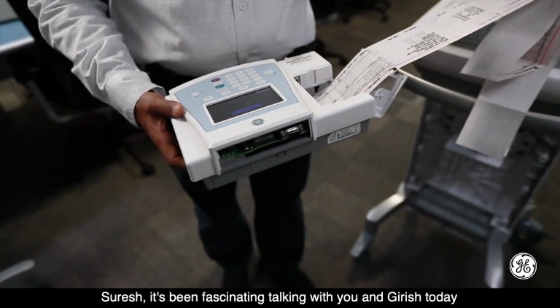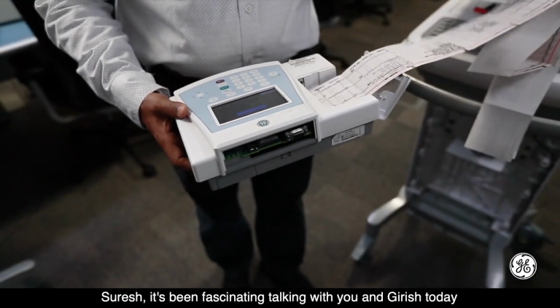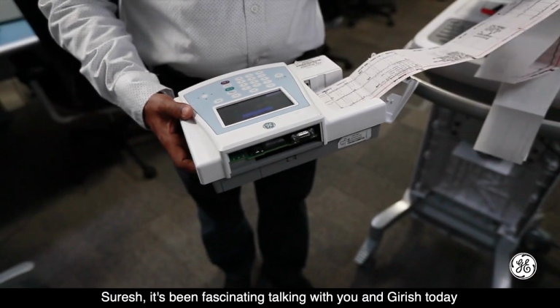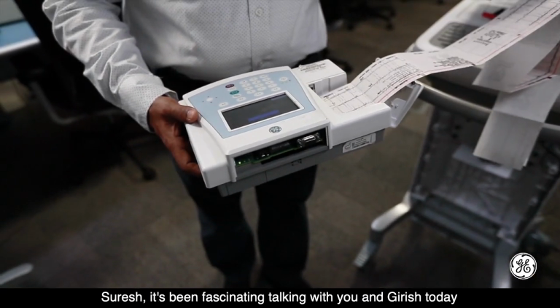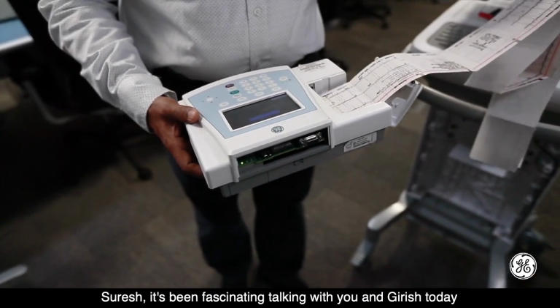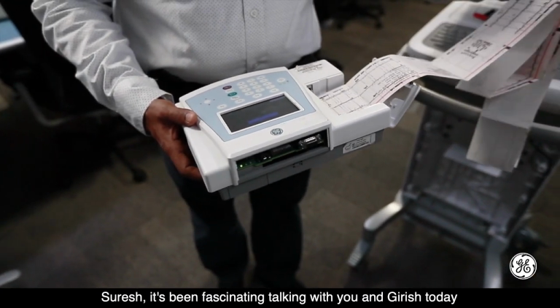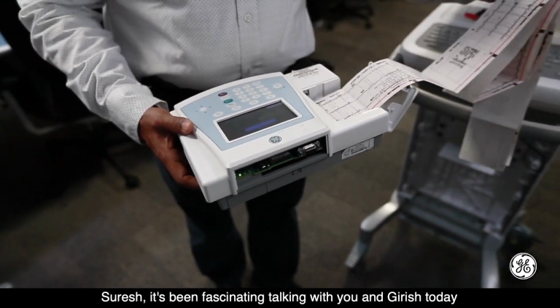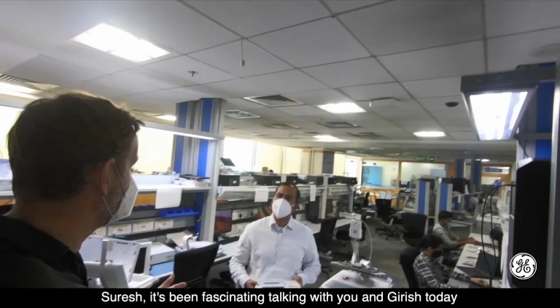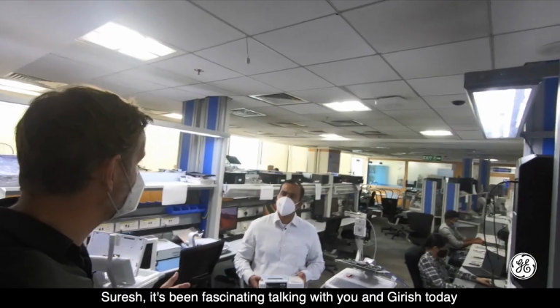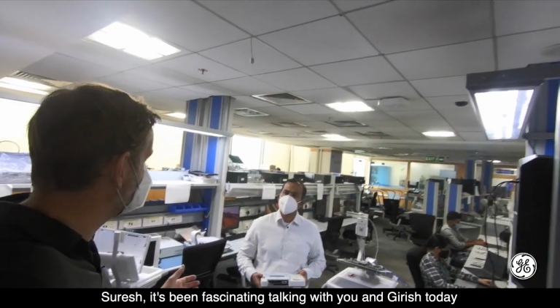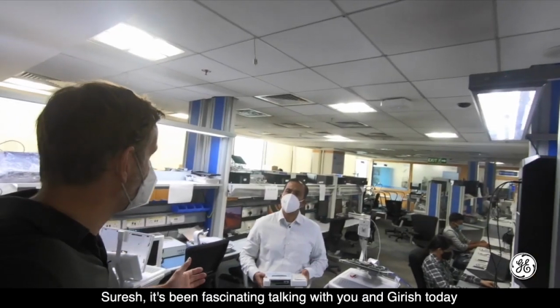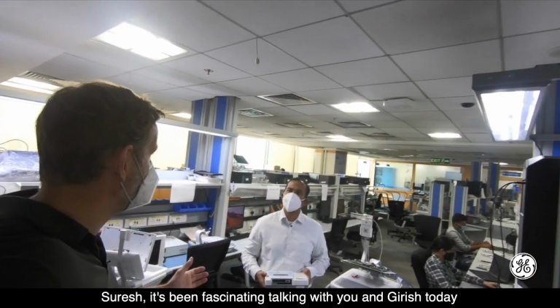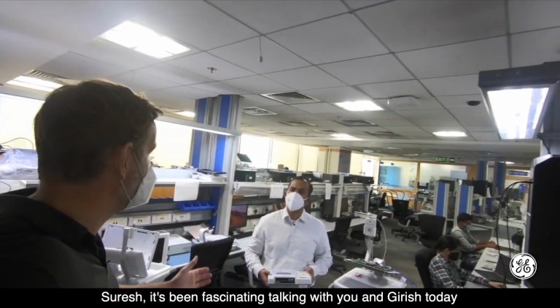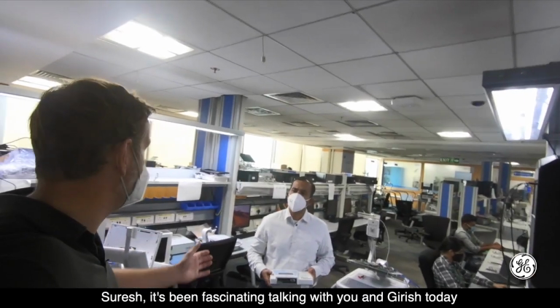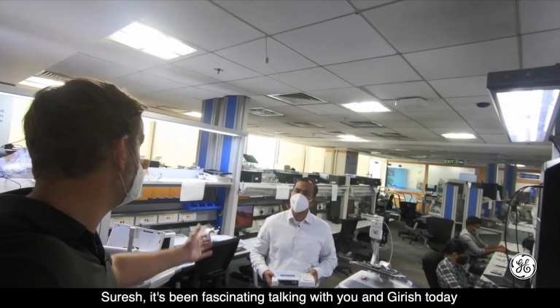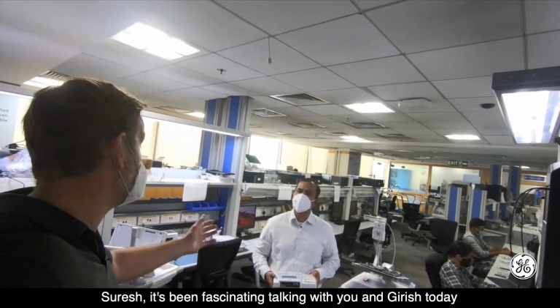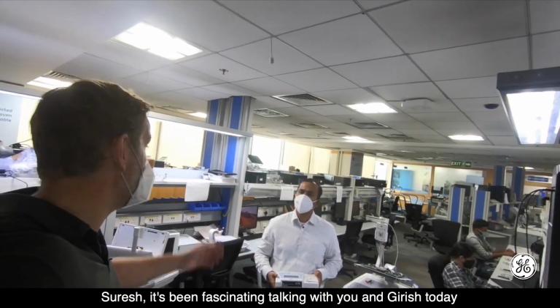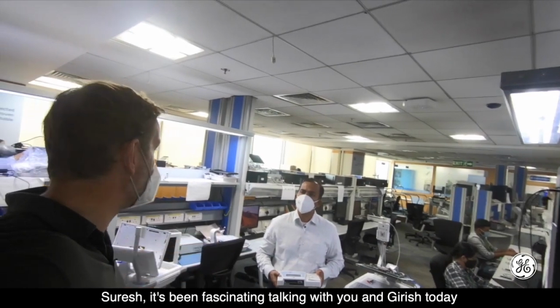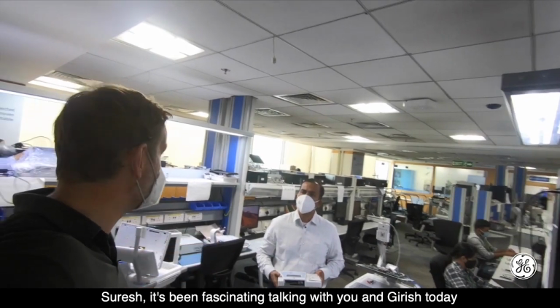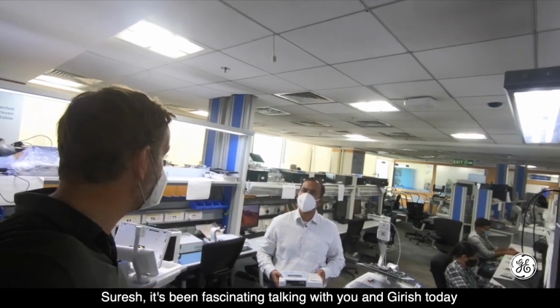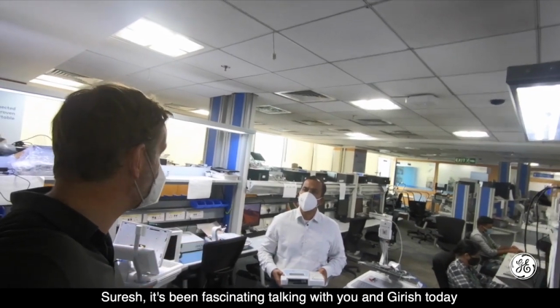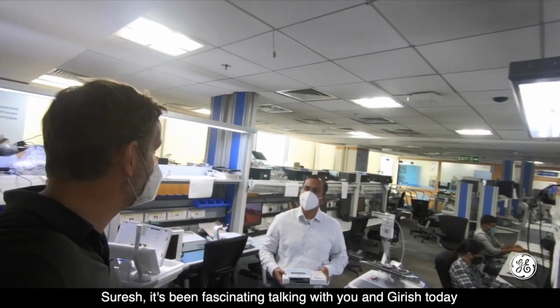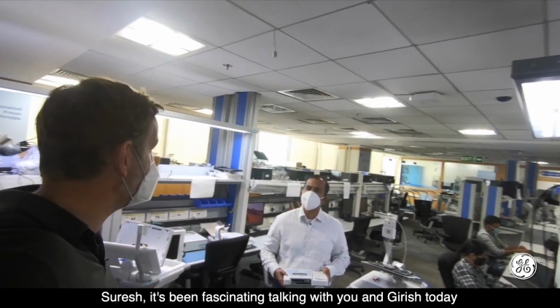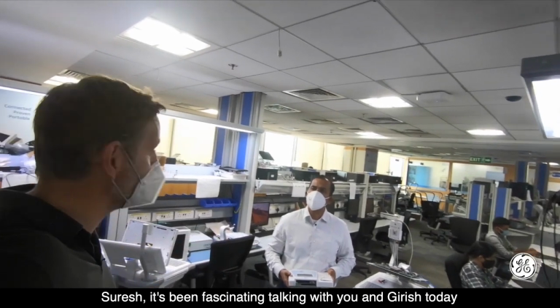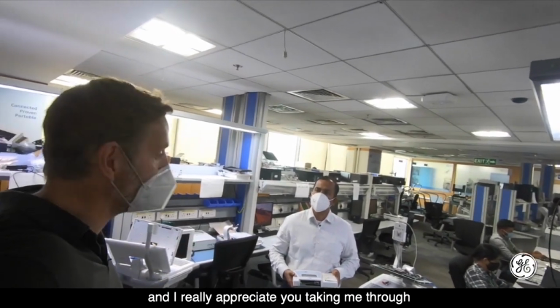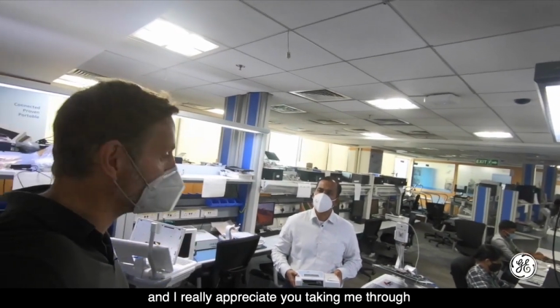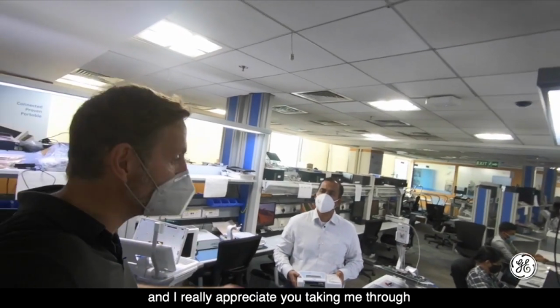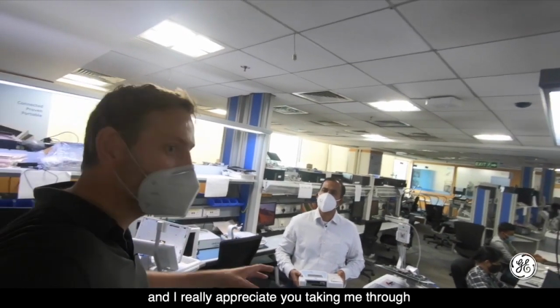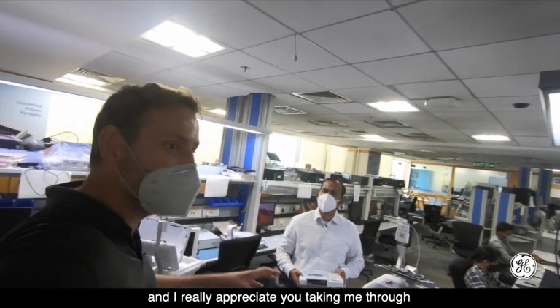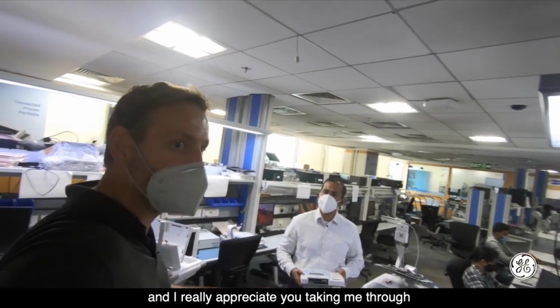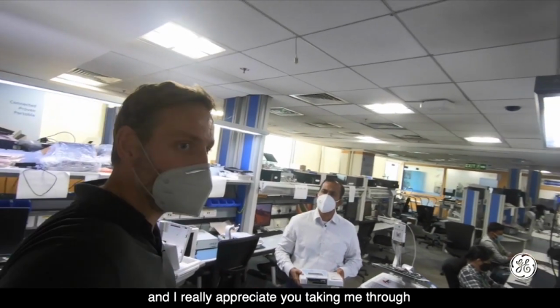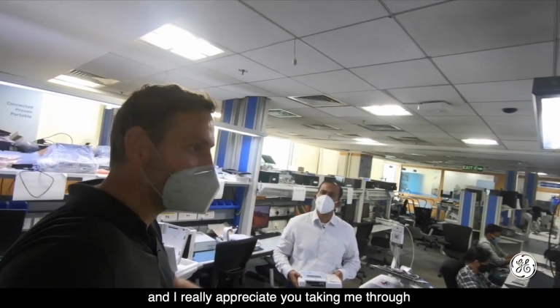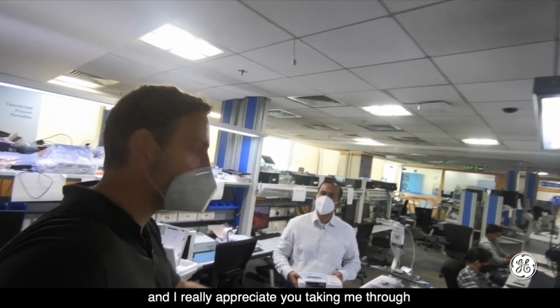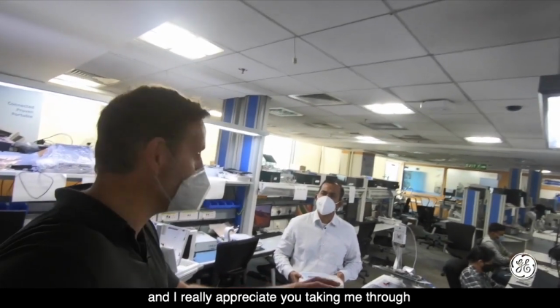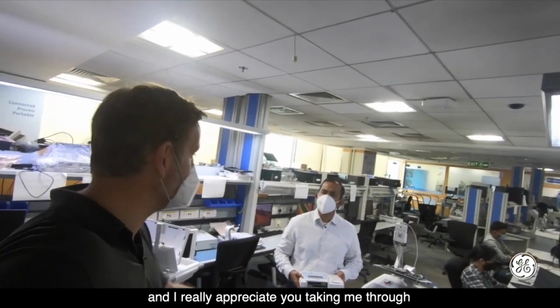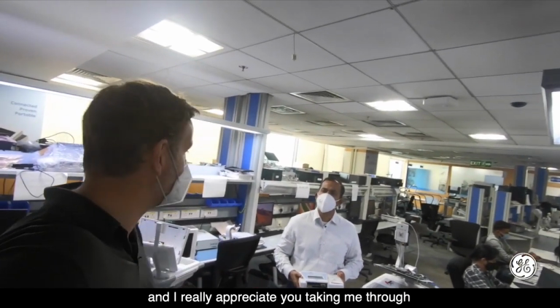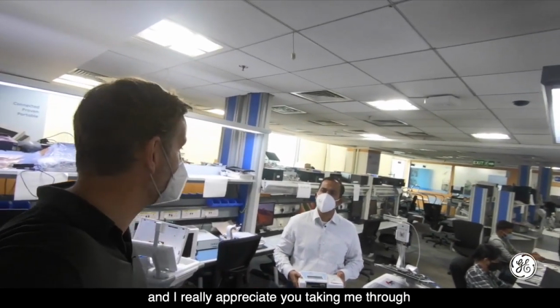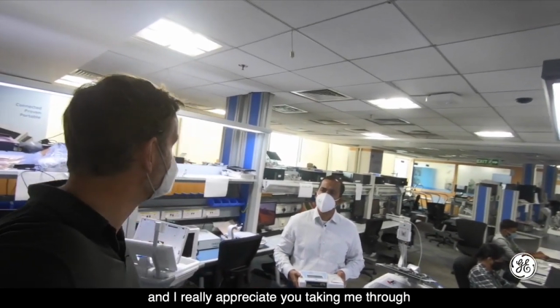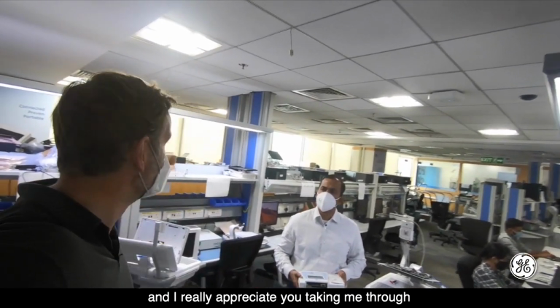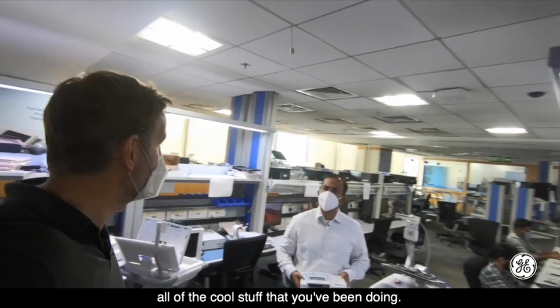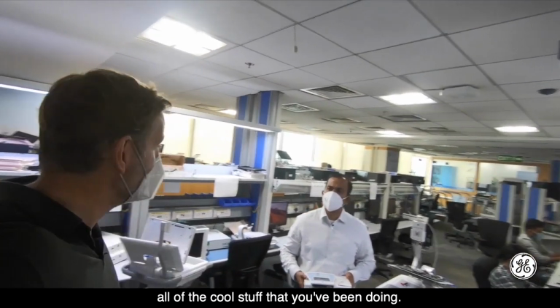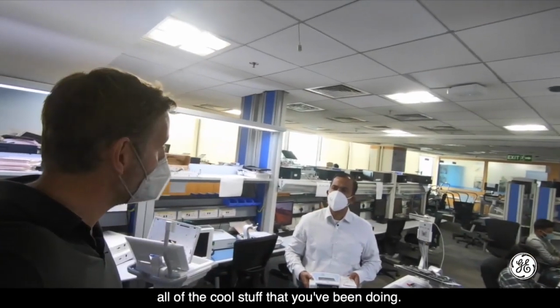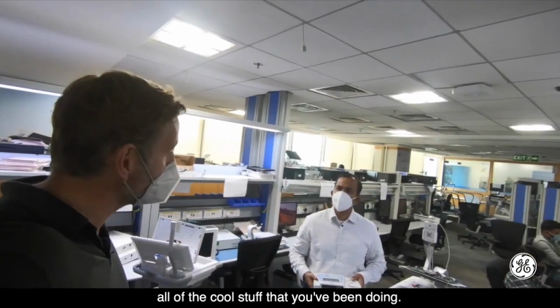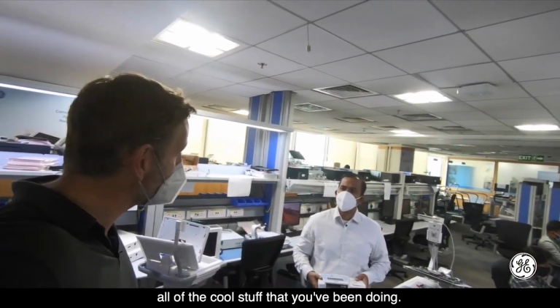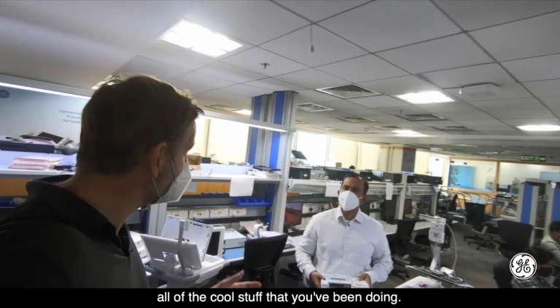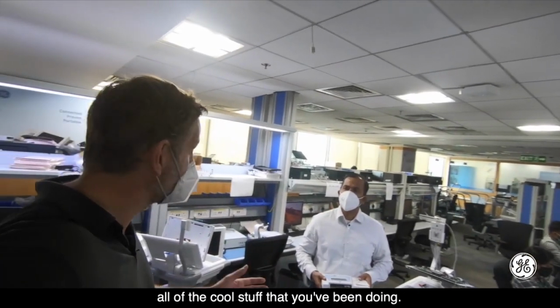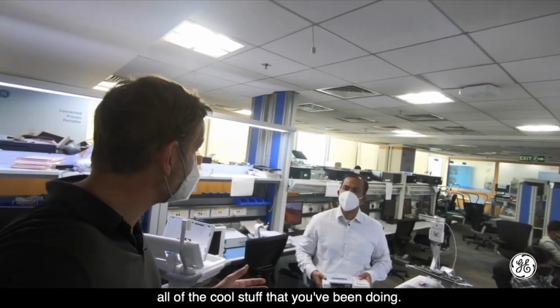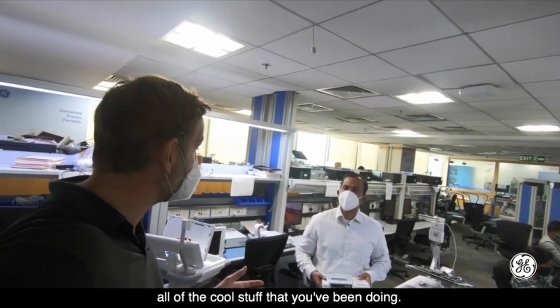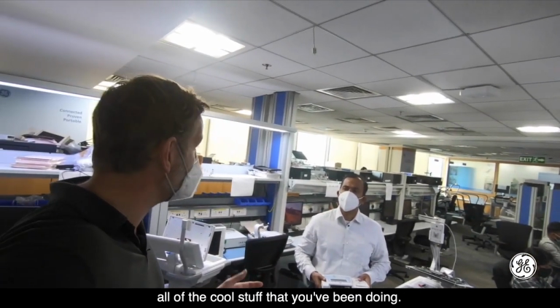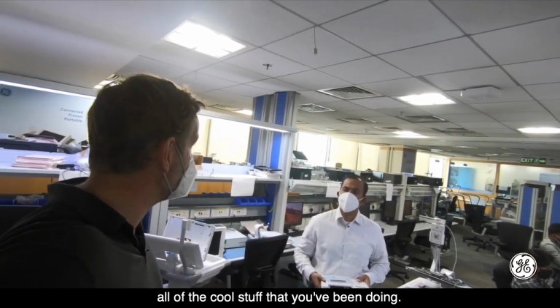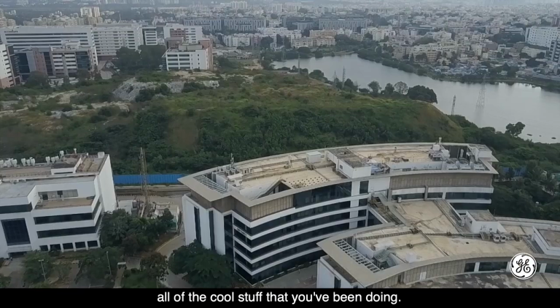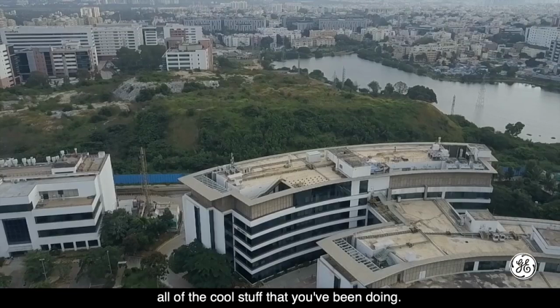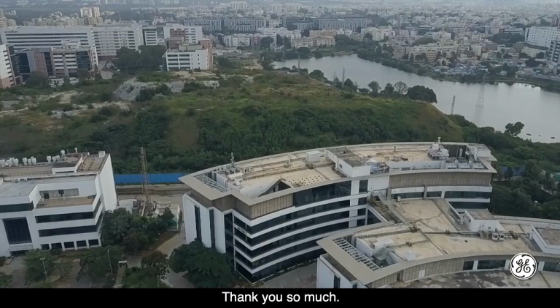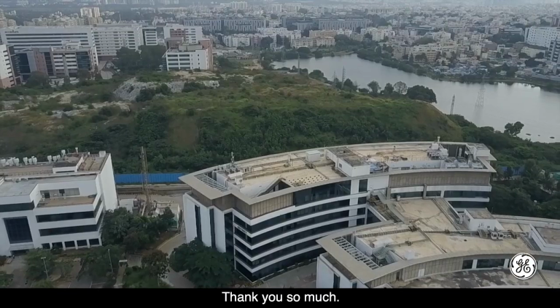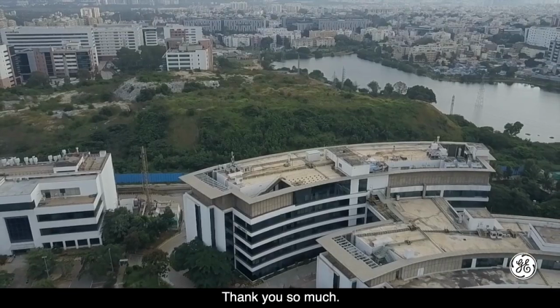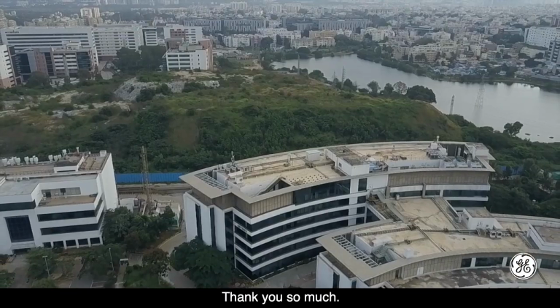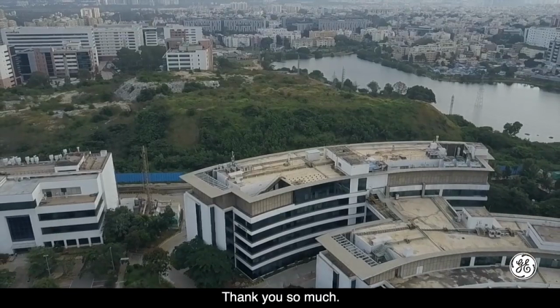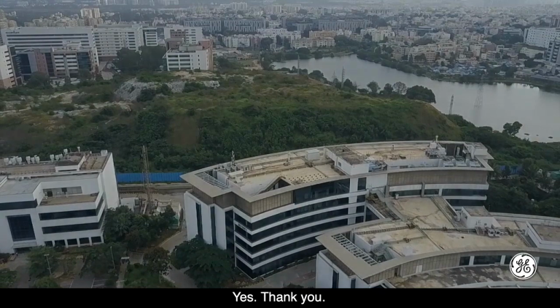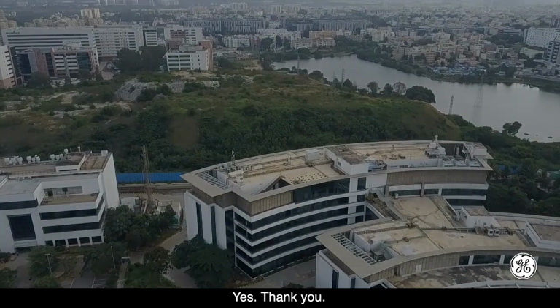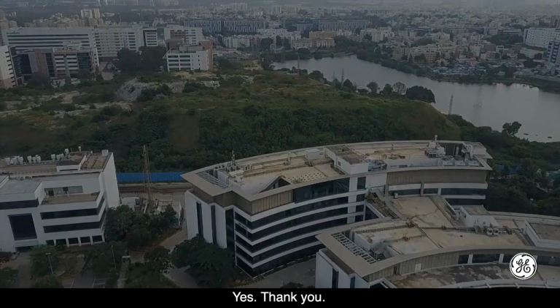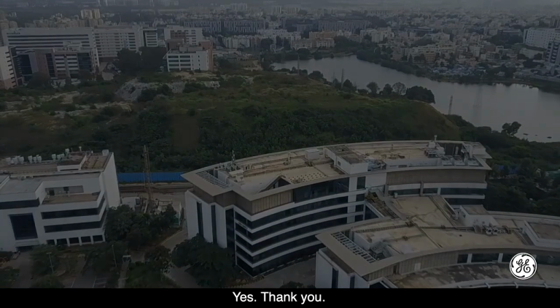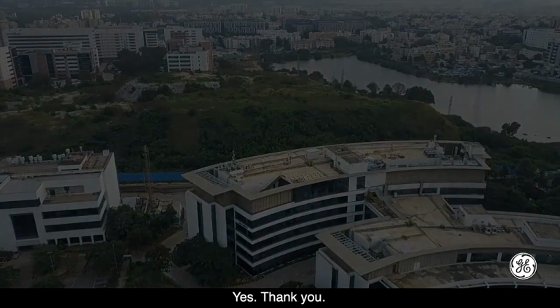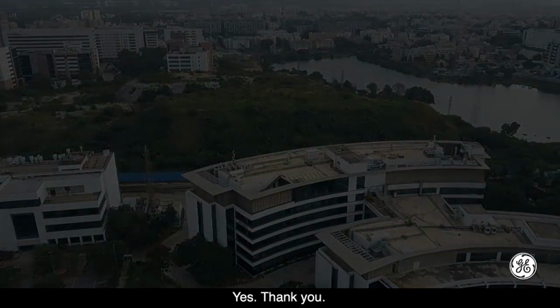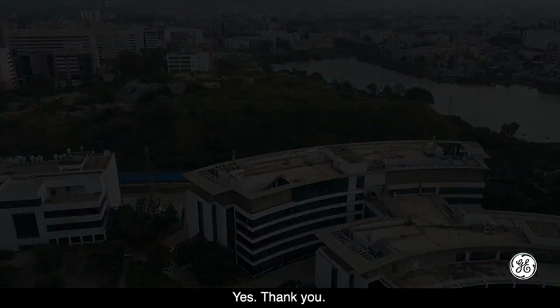It's been fascinating talking with Suresh and Girish today. Really appreciate you taking me through all of the cool innovation you've been doing. Thank you so much.